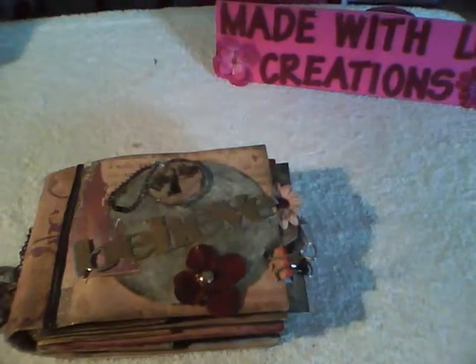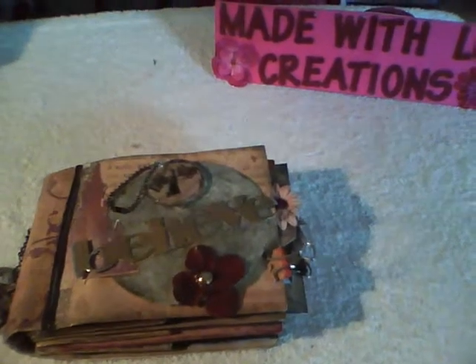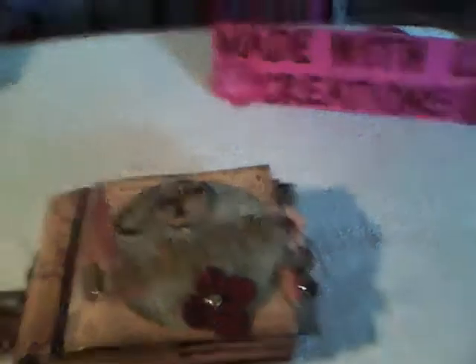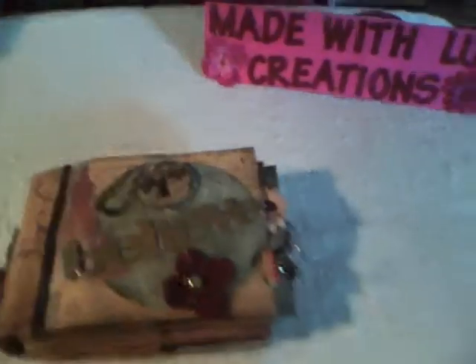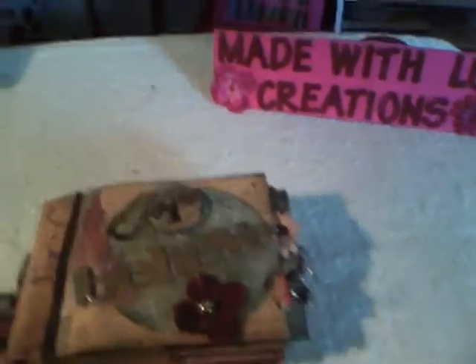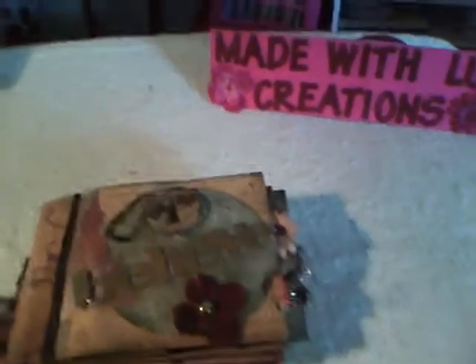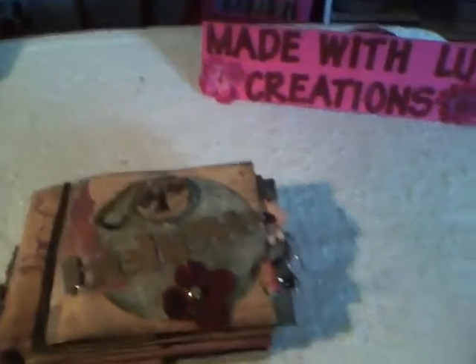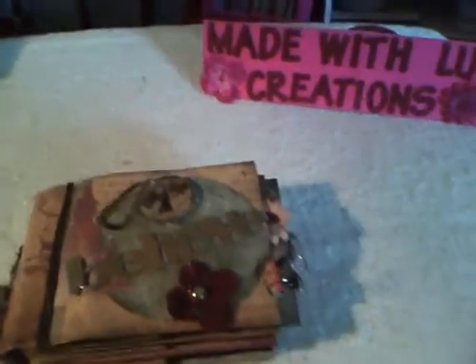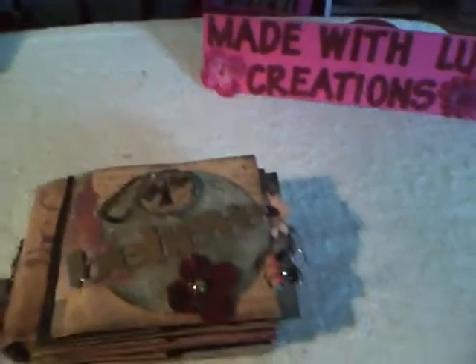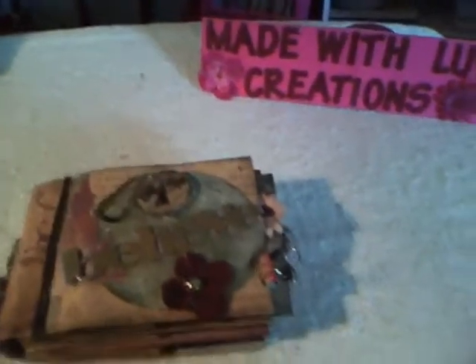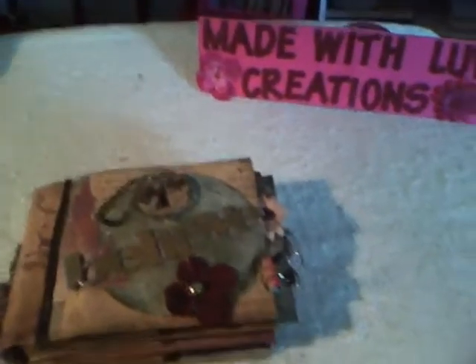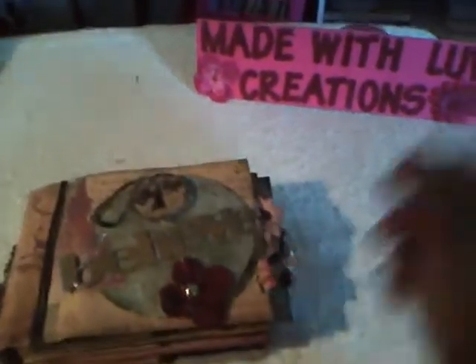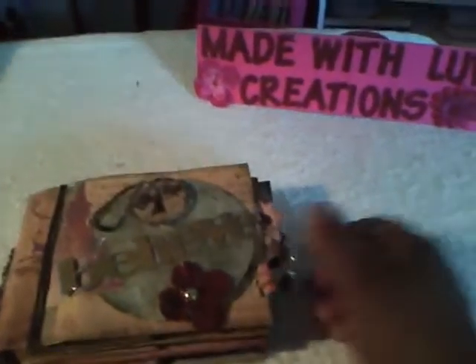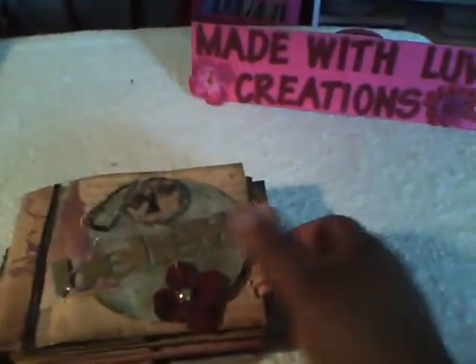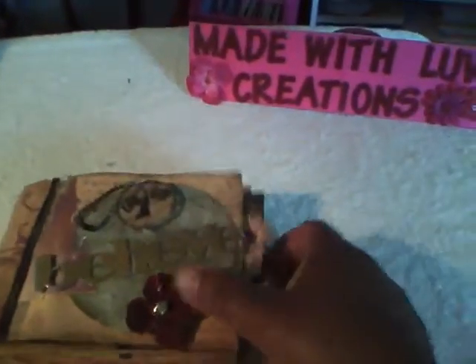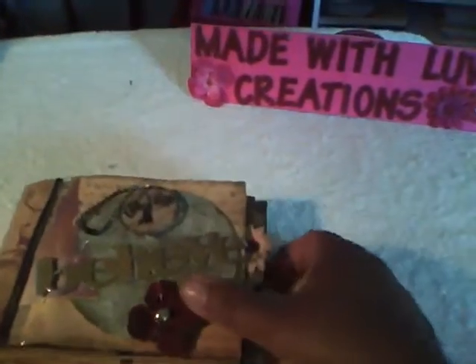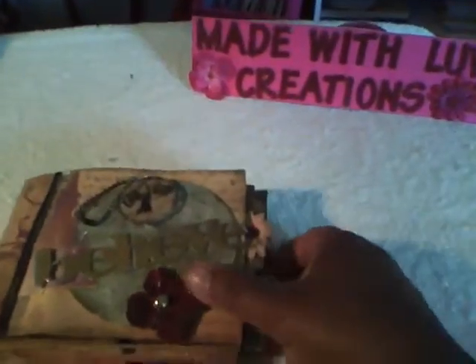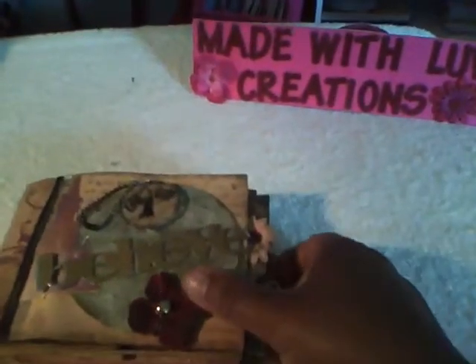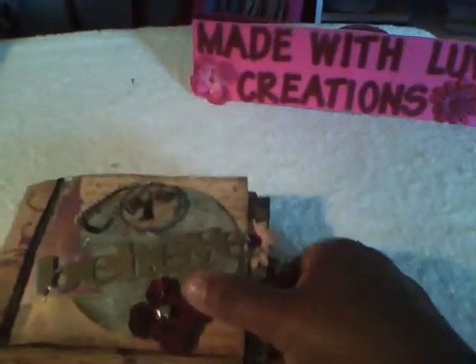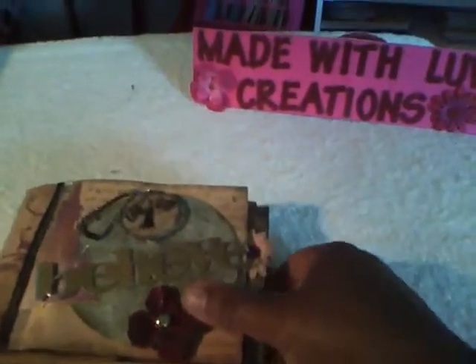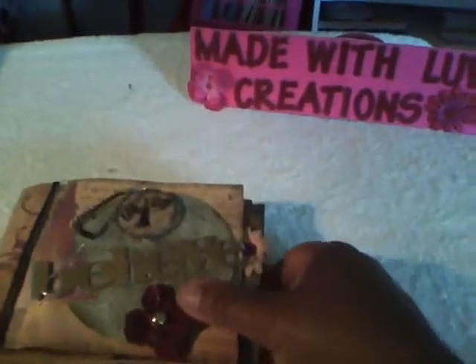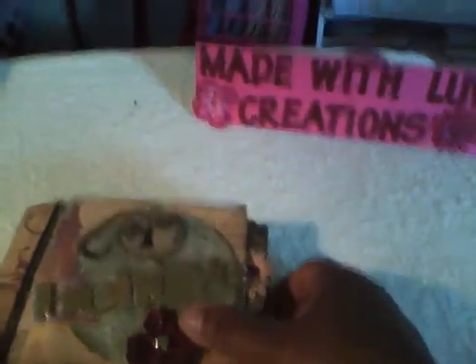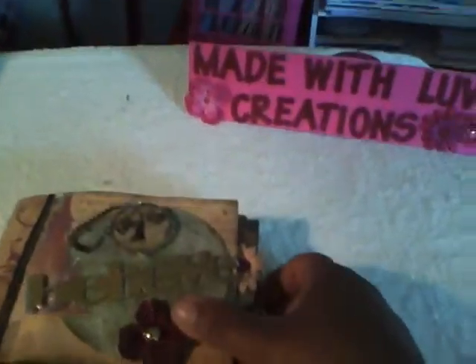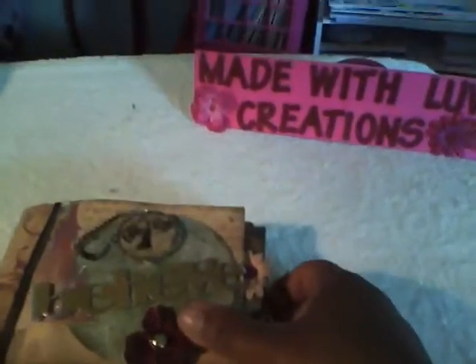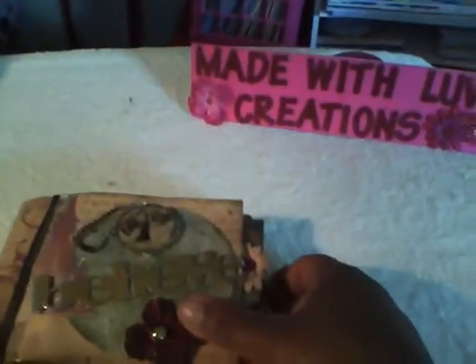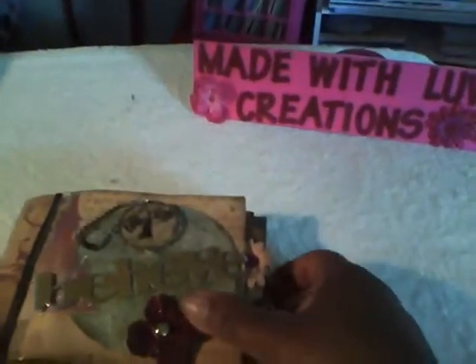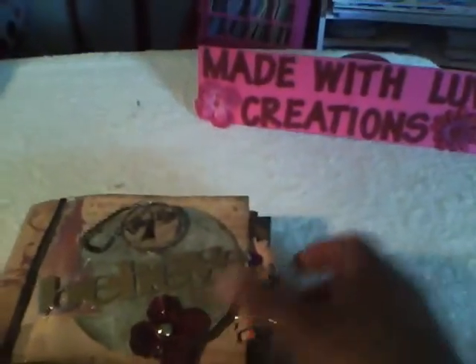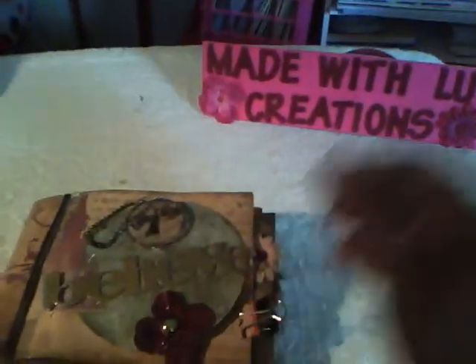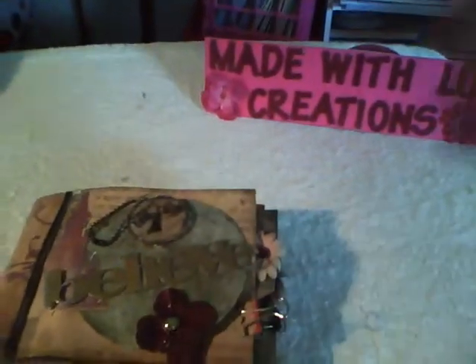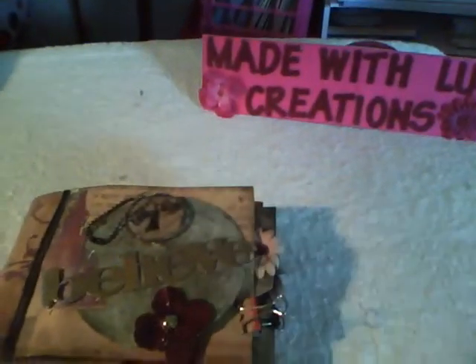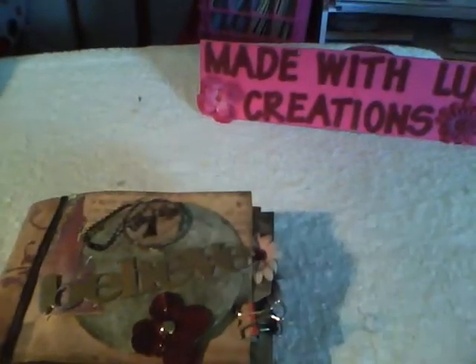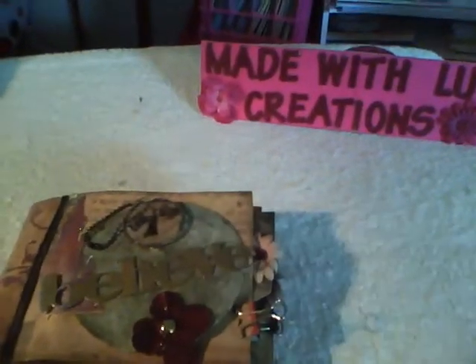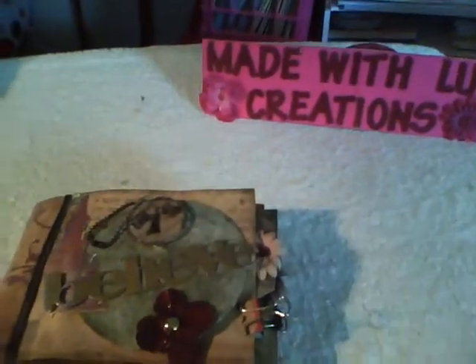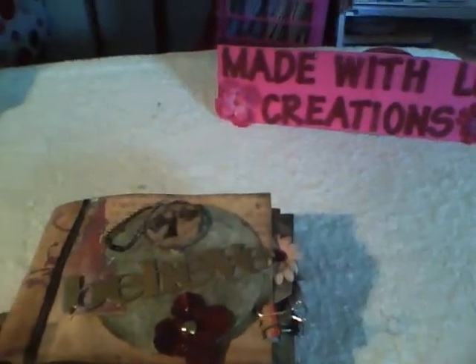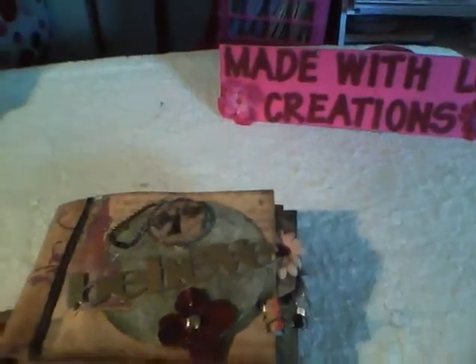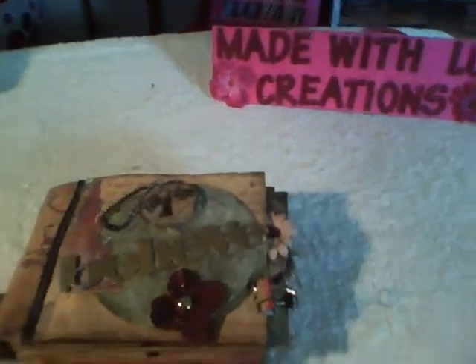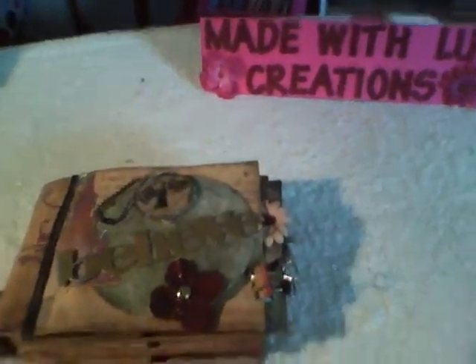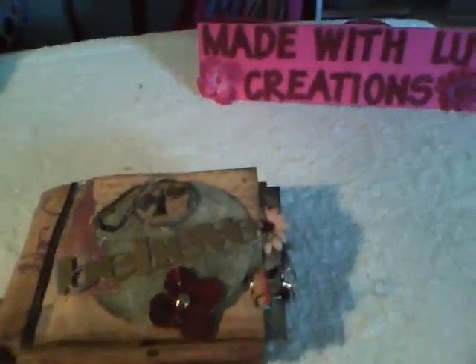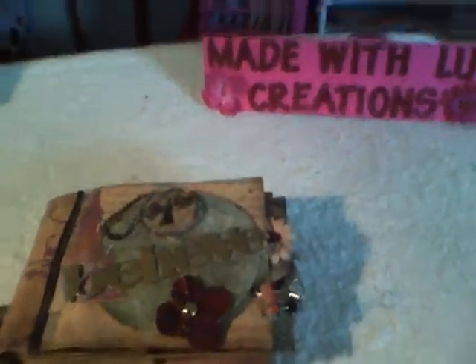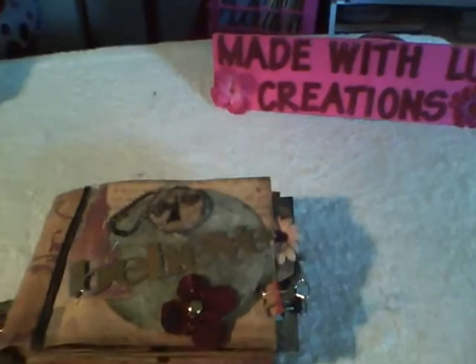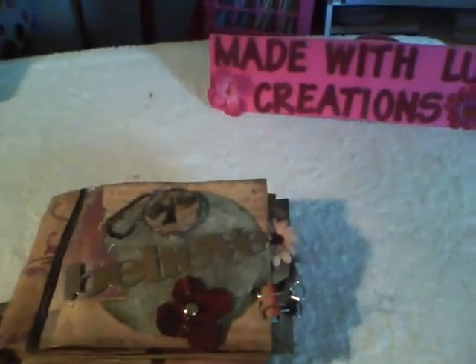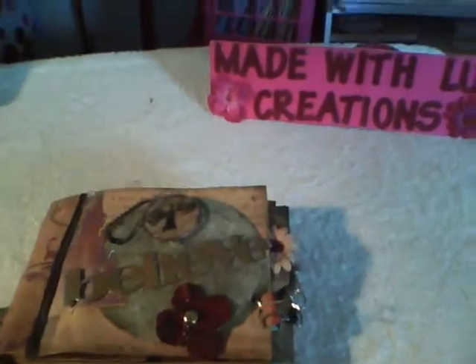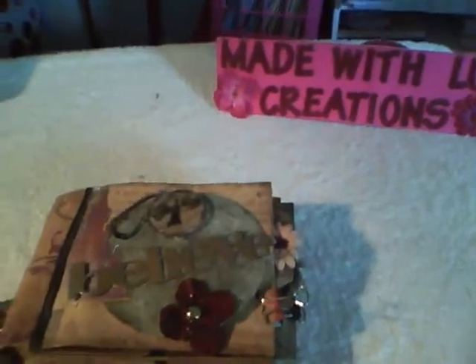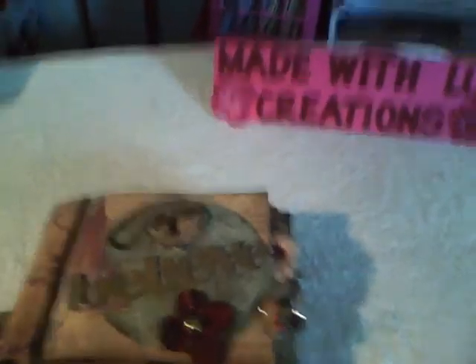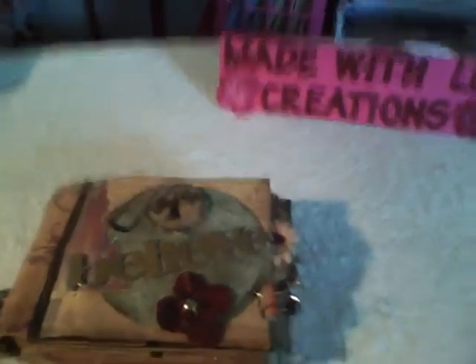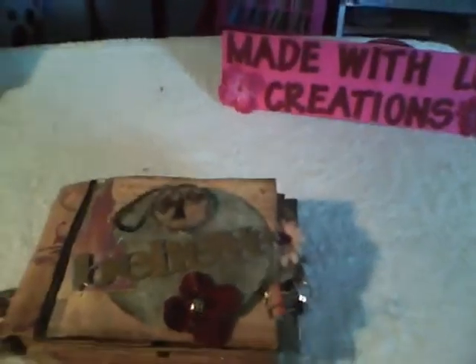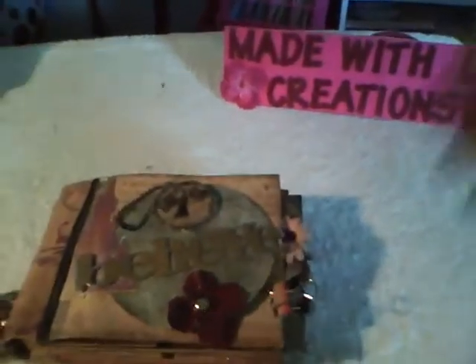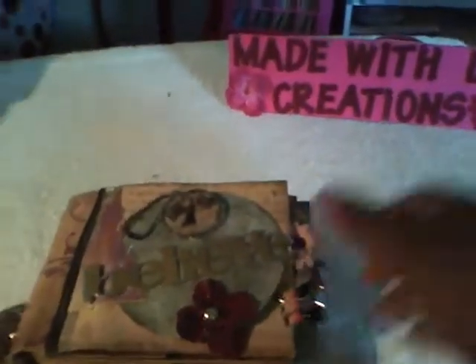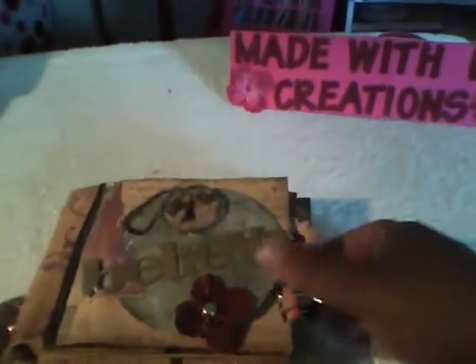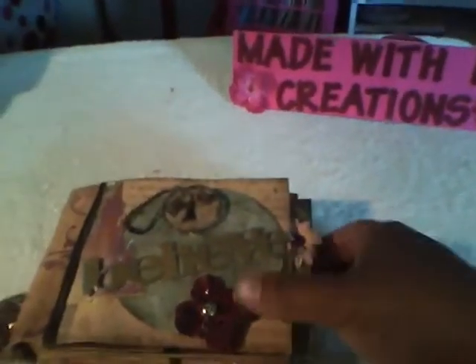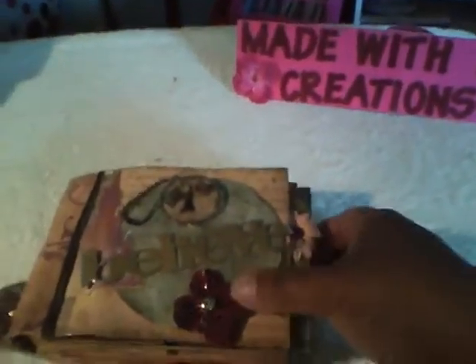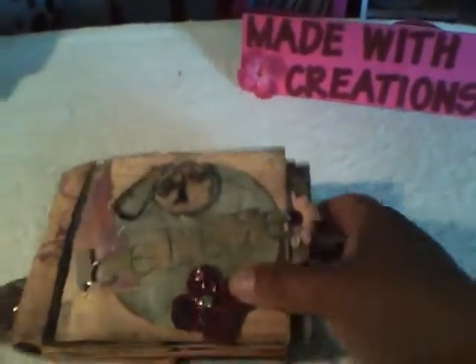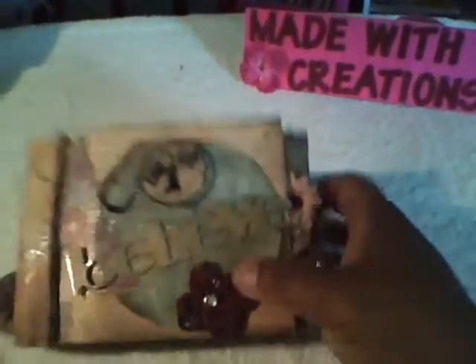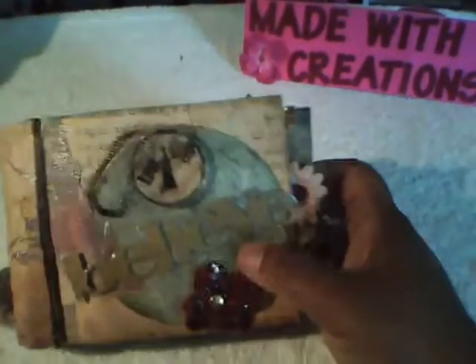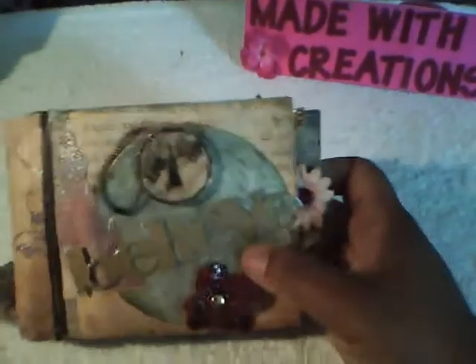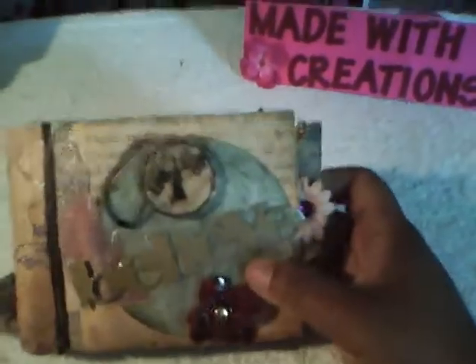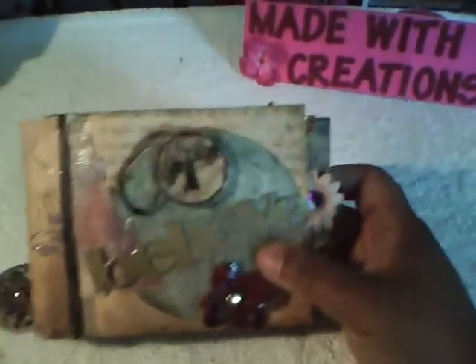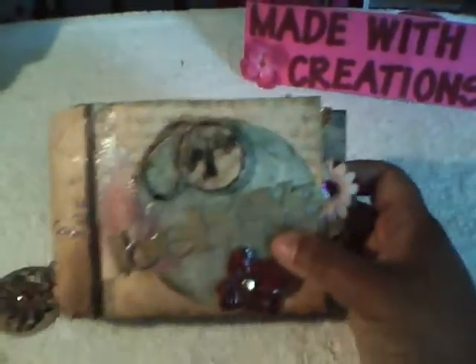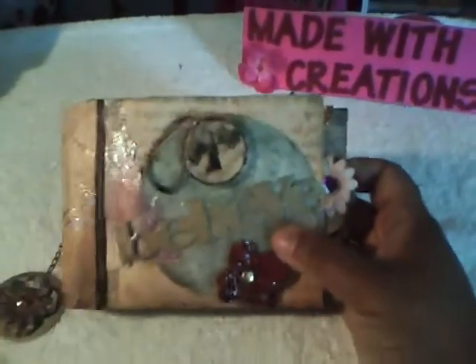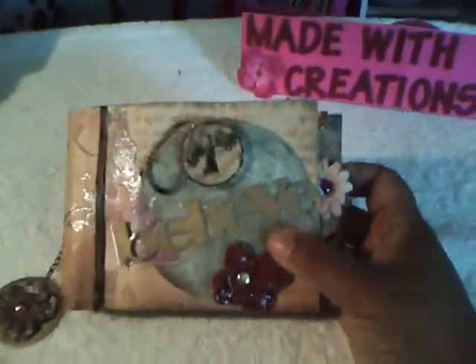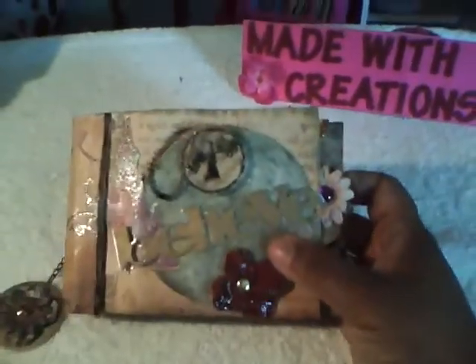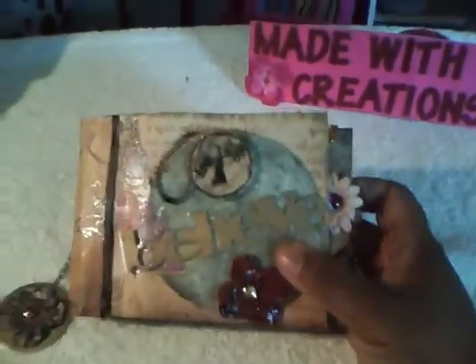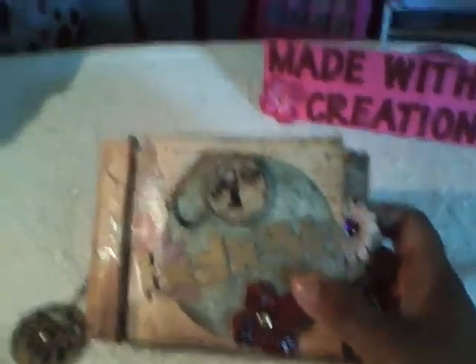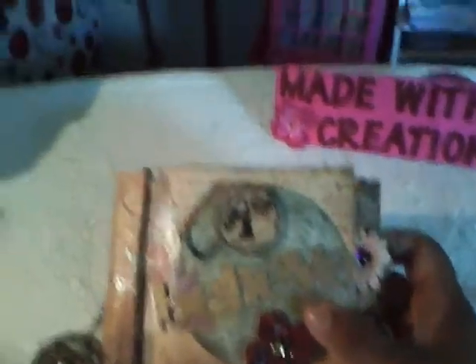Hello everybody, this is Tracy from Made With Love Creations. Today I'm going to share a paper bag mini that I made.